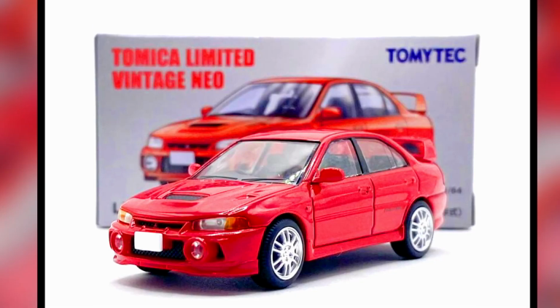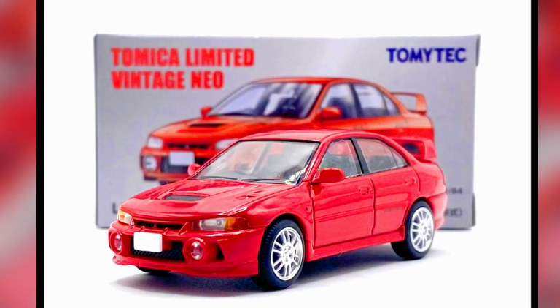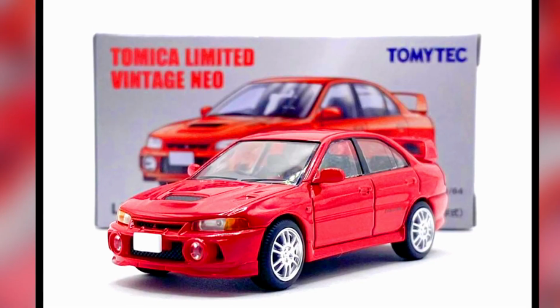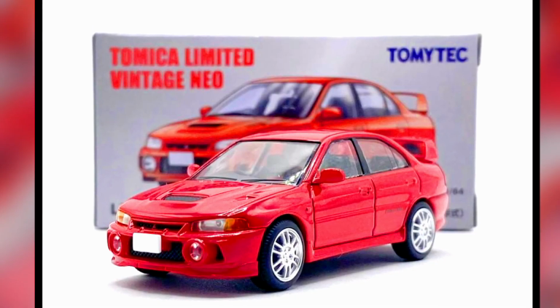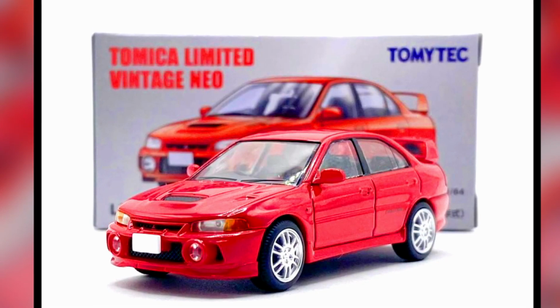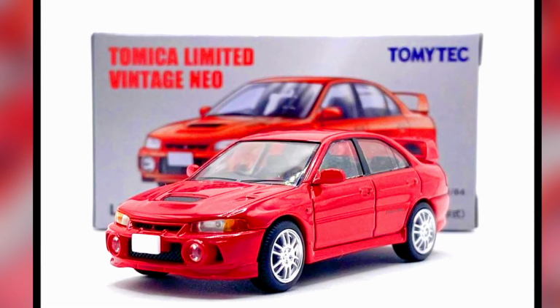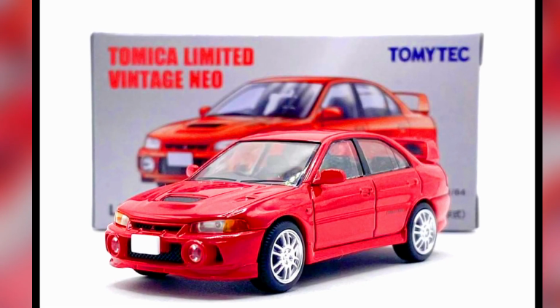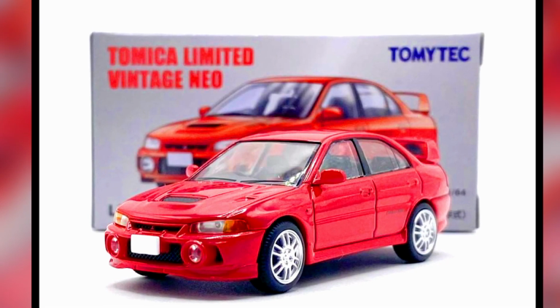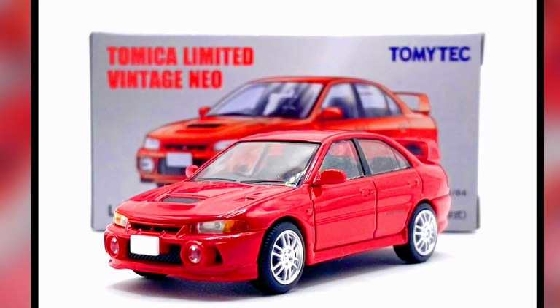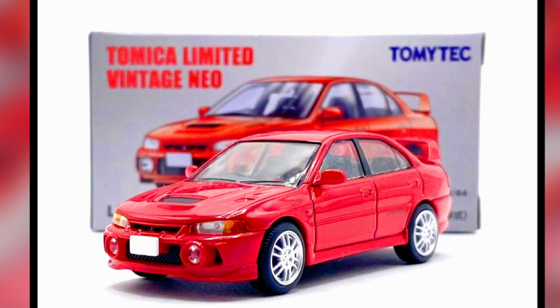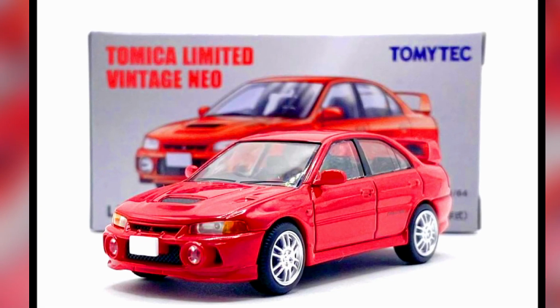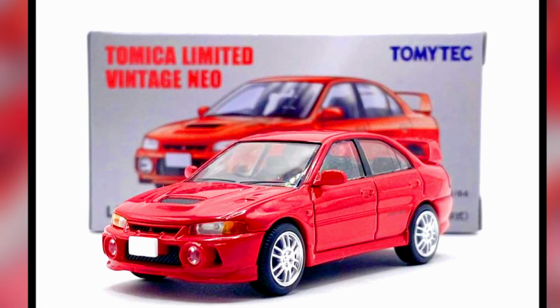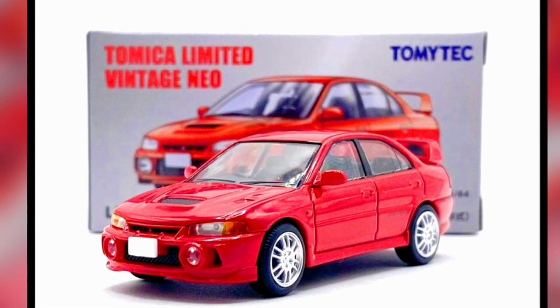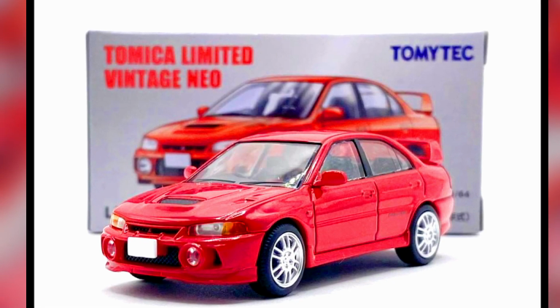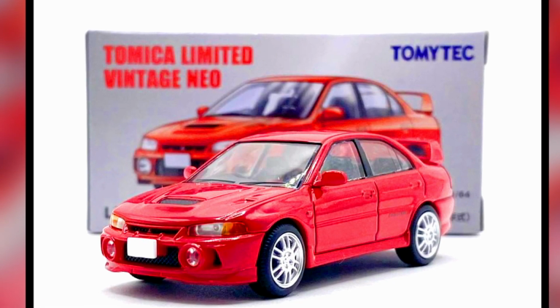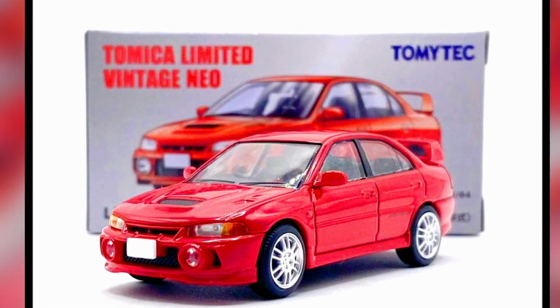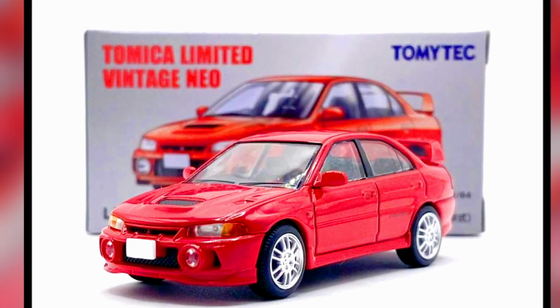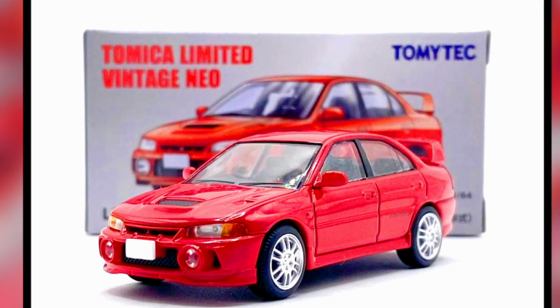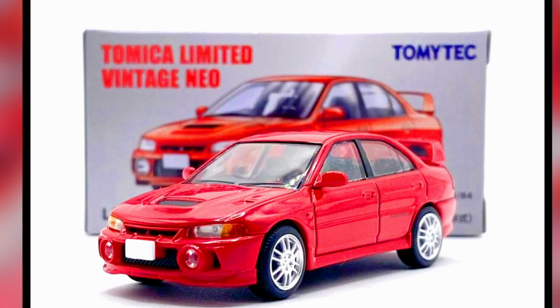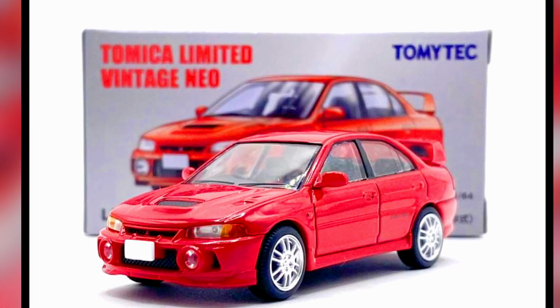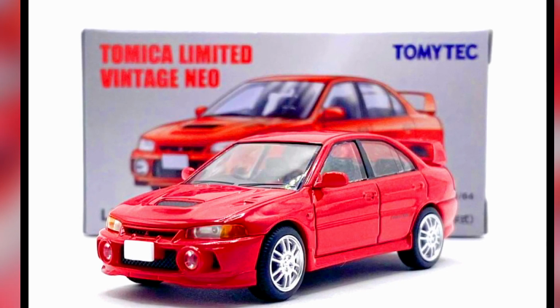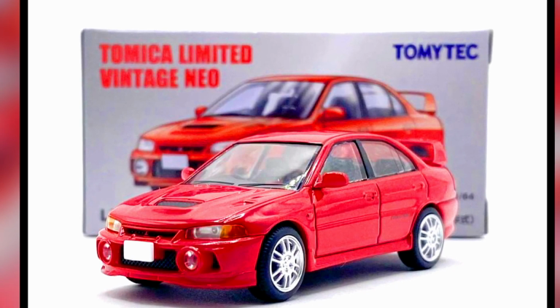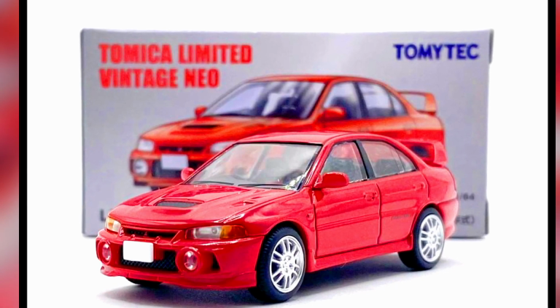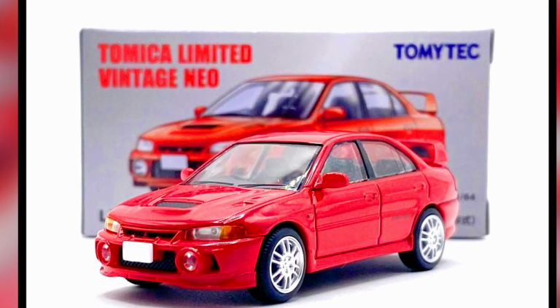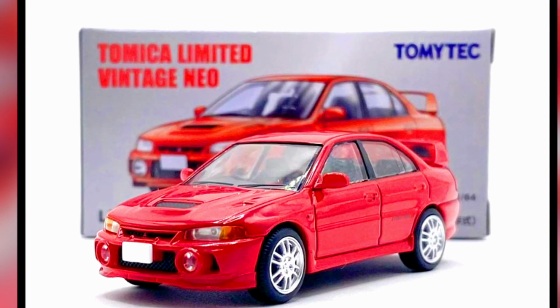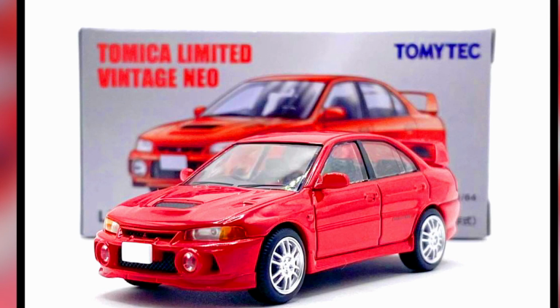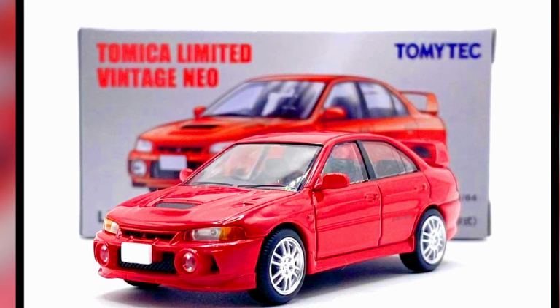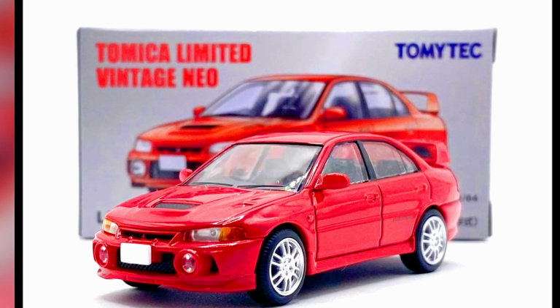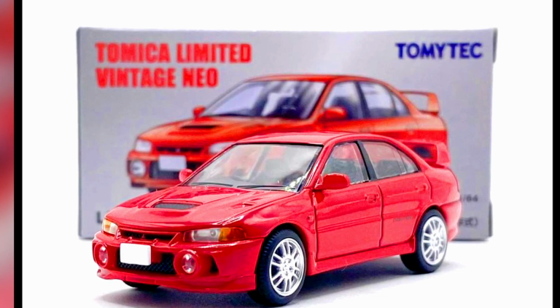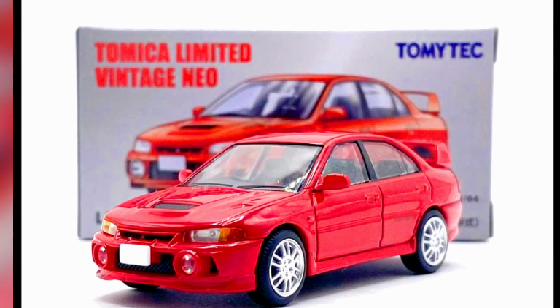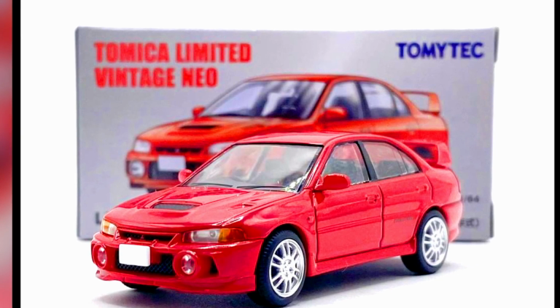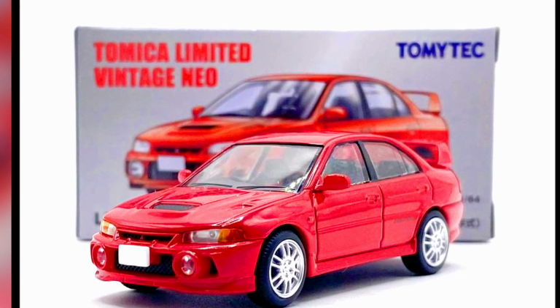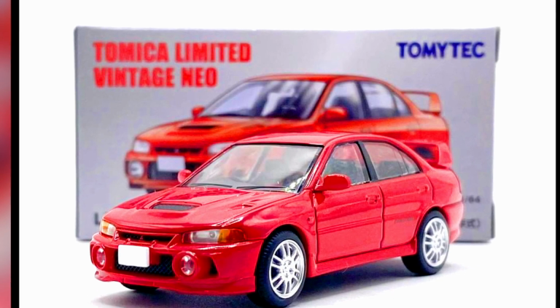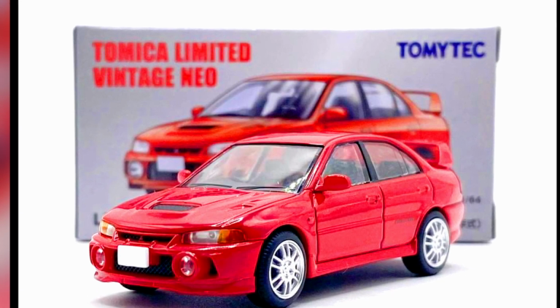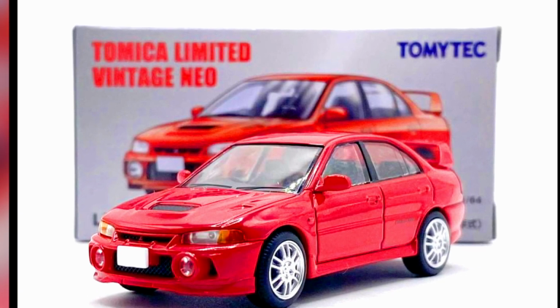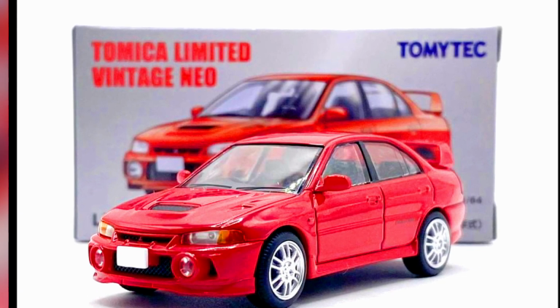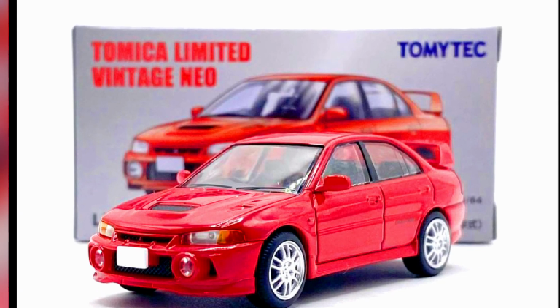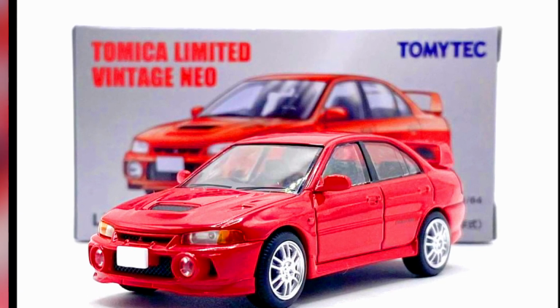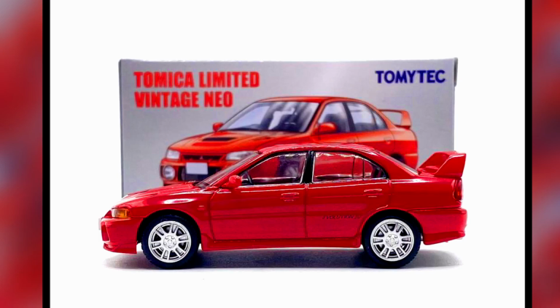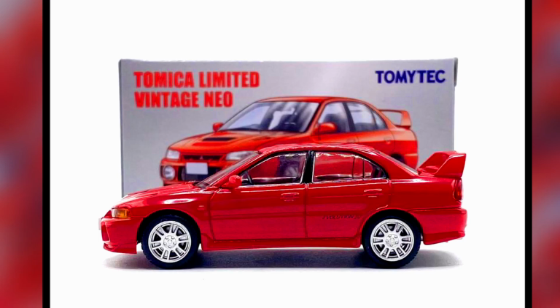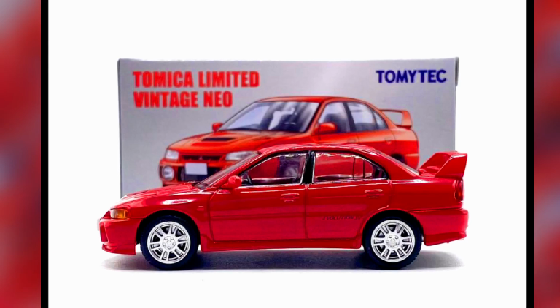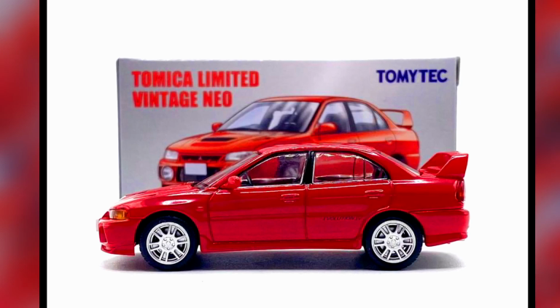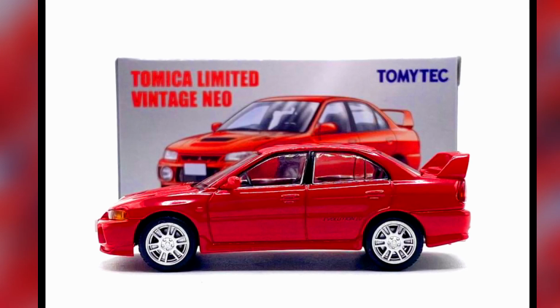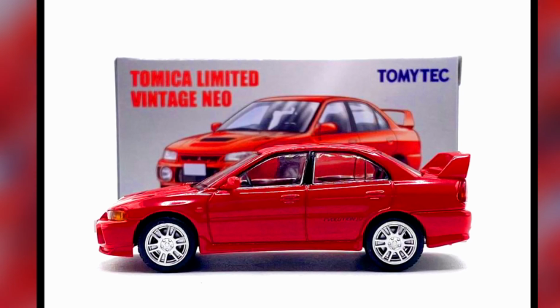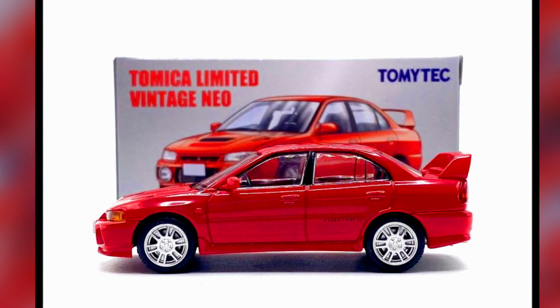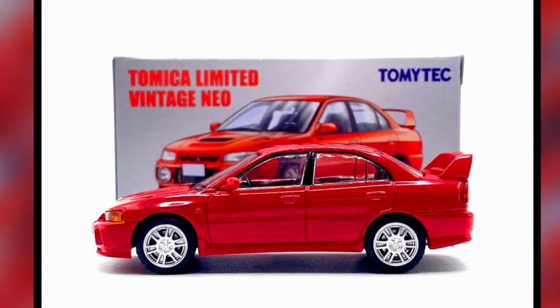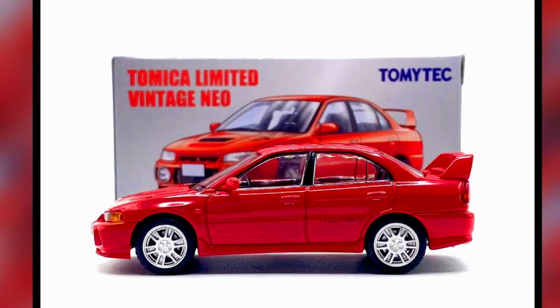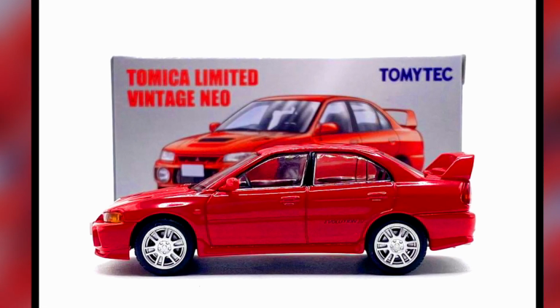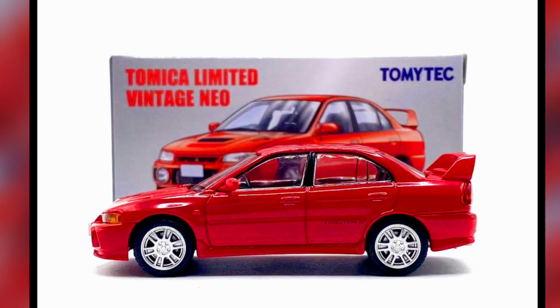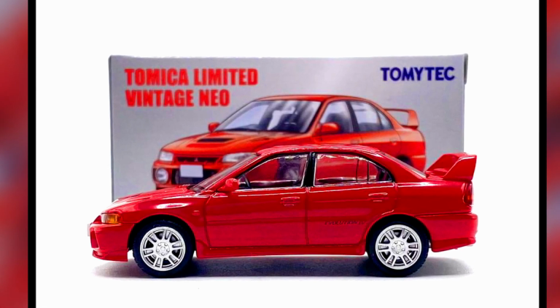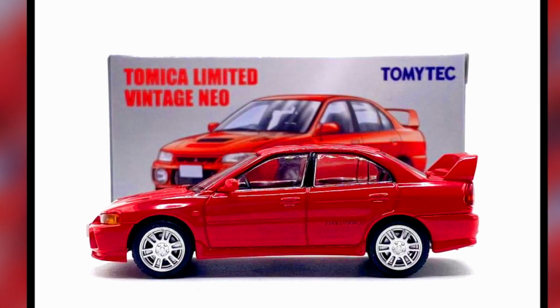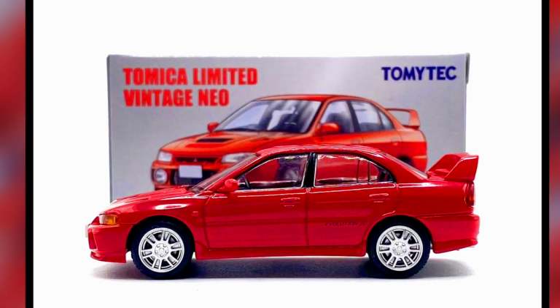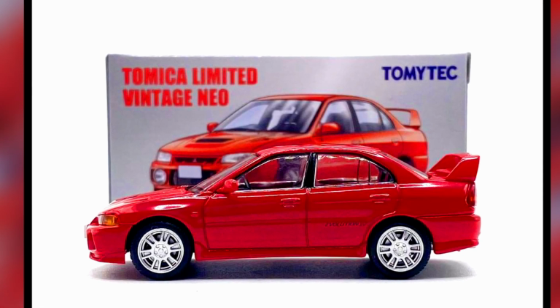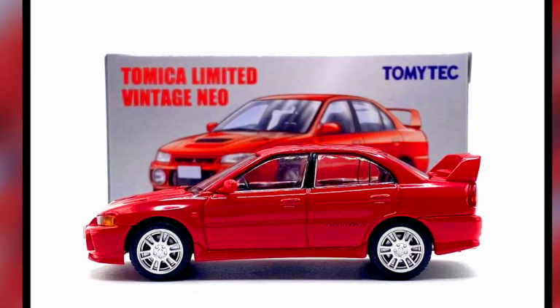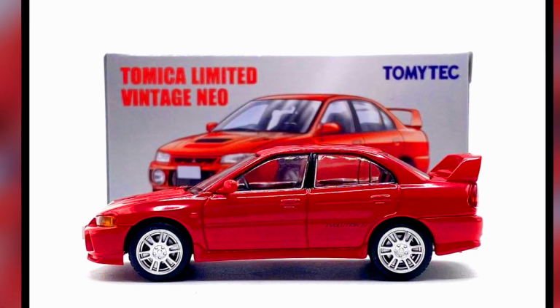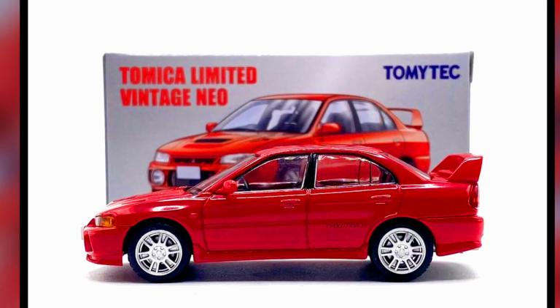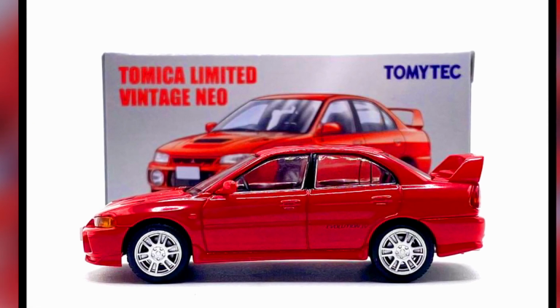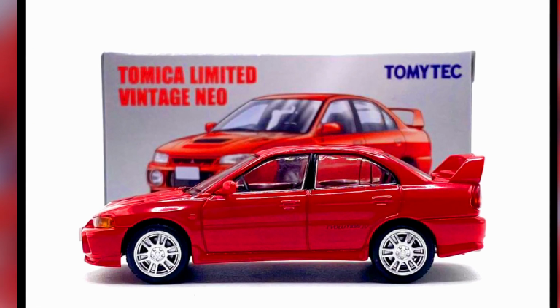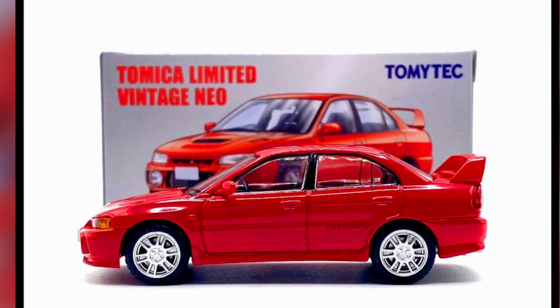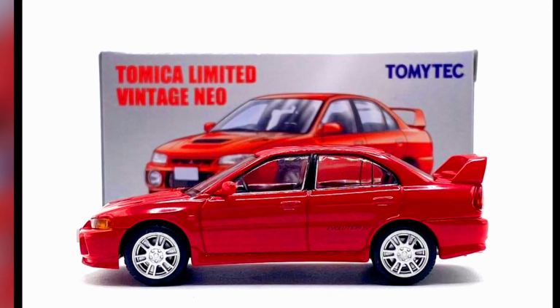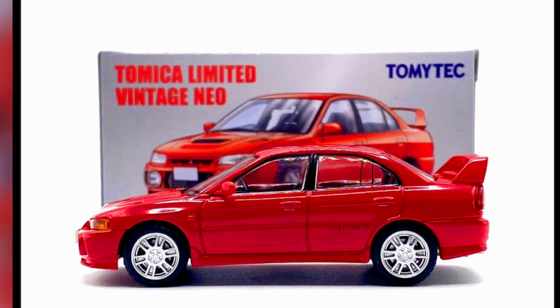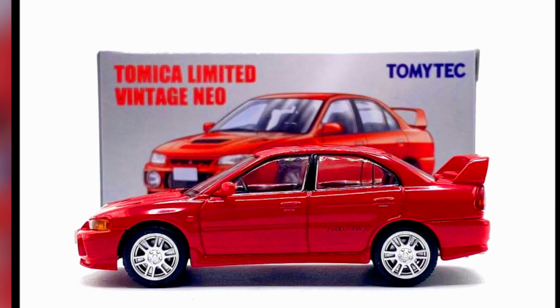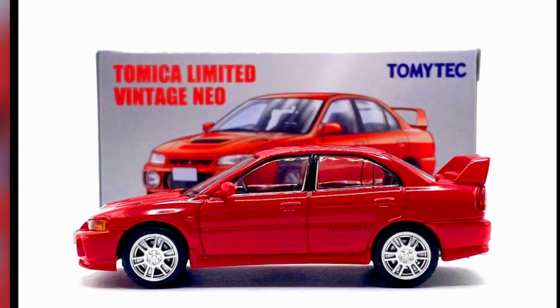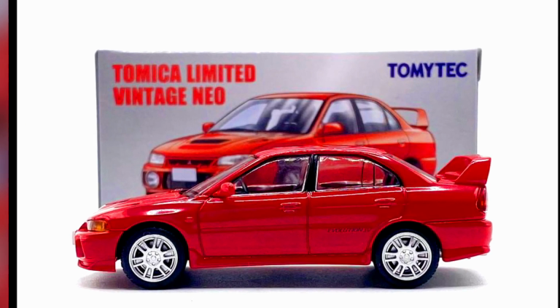The Mitsubishi Lancer GSR Evolution 4 from TLVN — one of the great castings for JDM collectors.